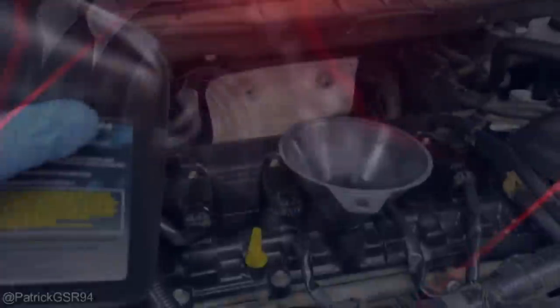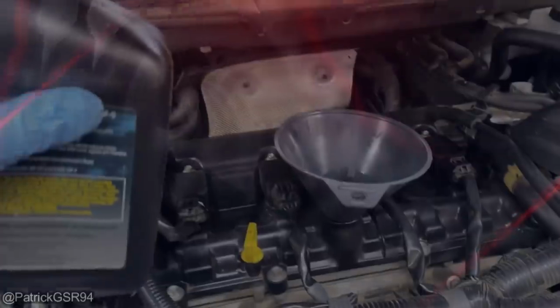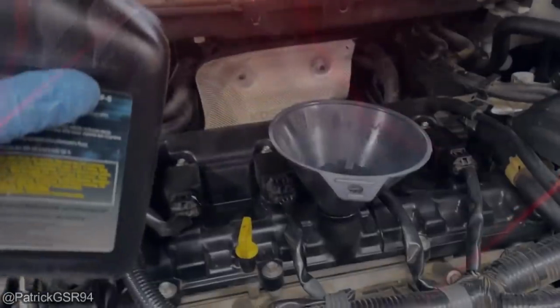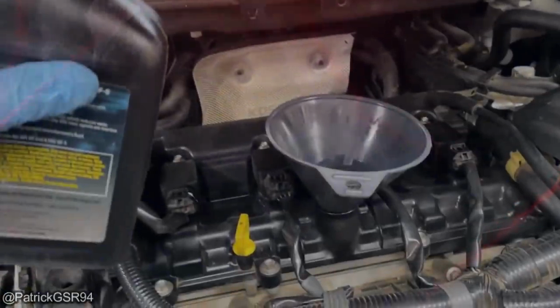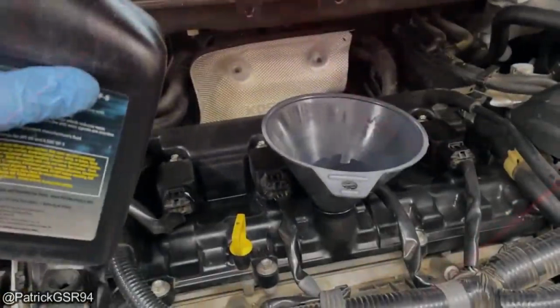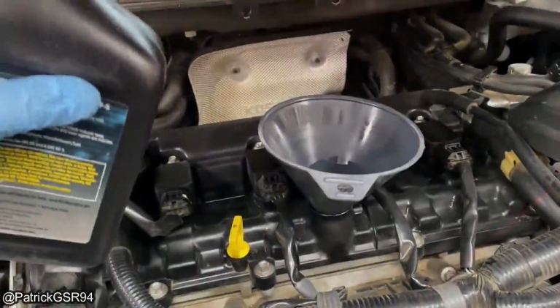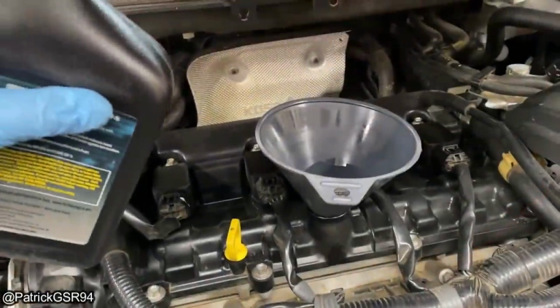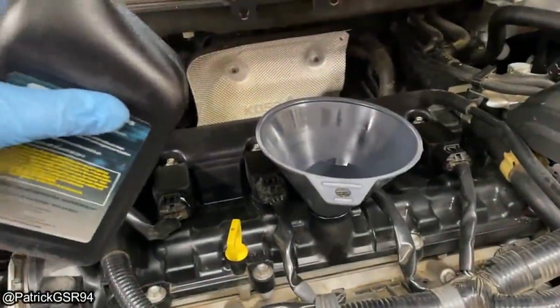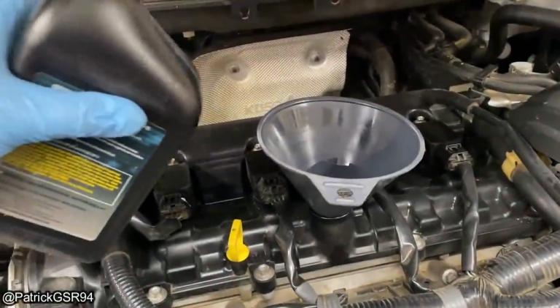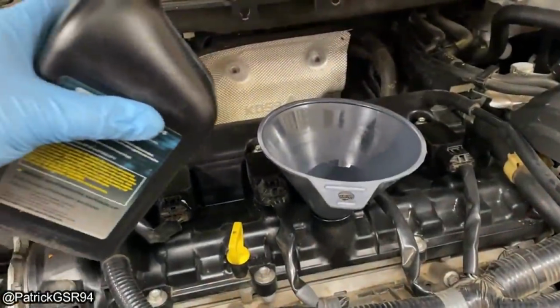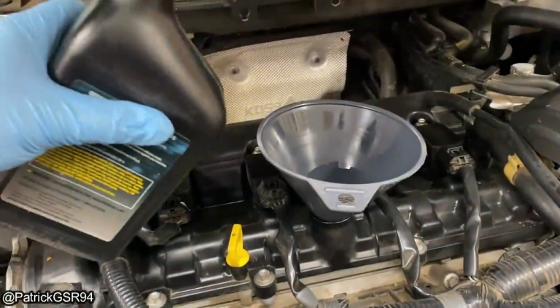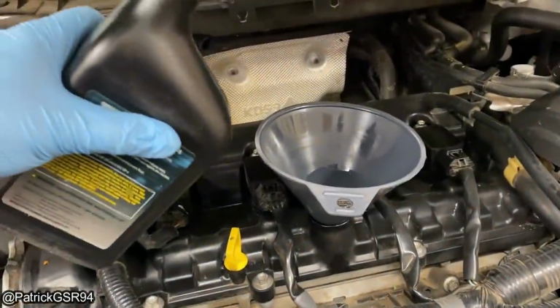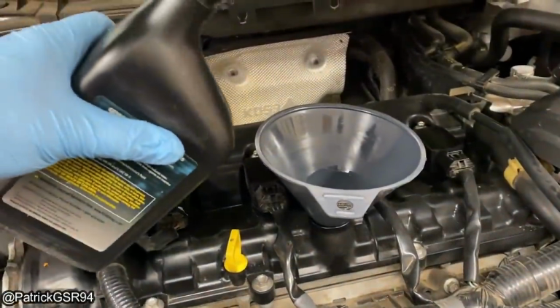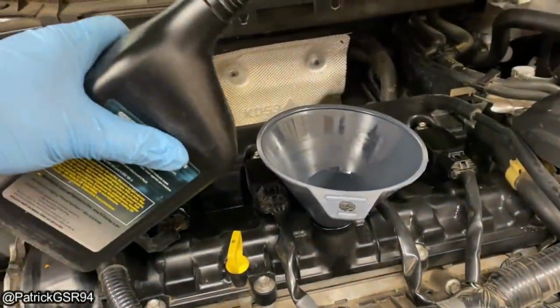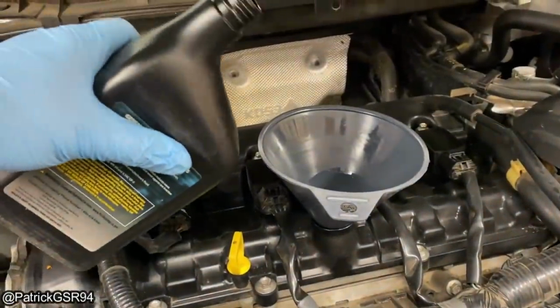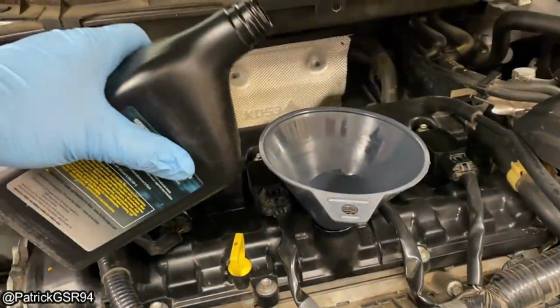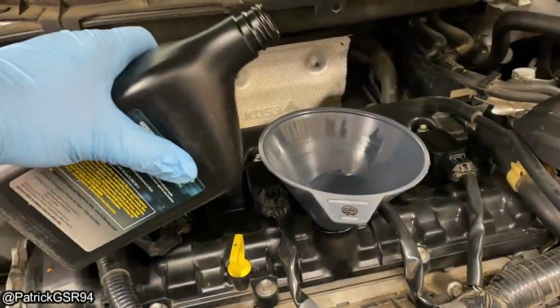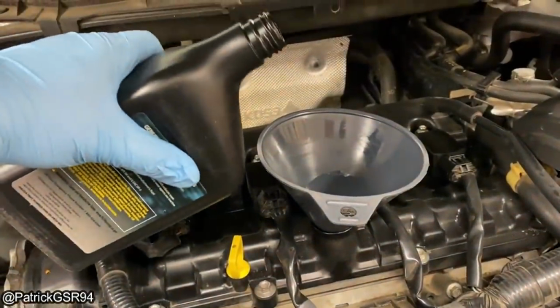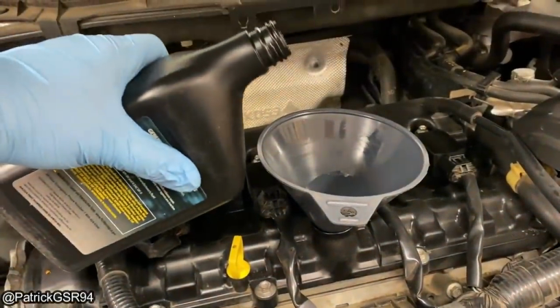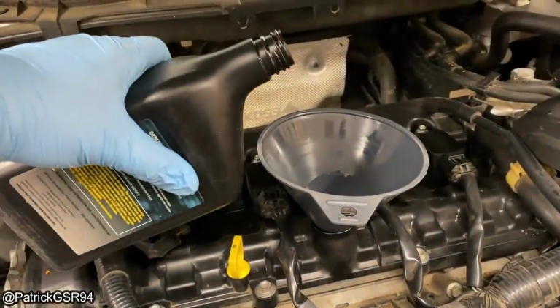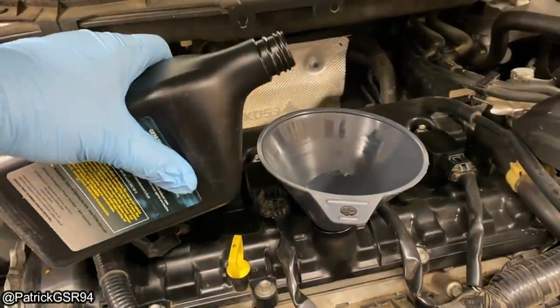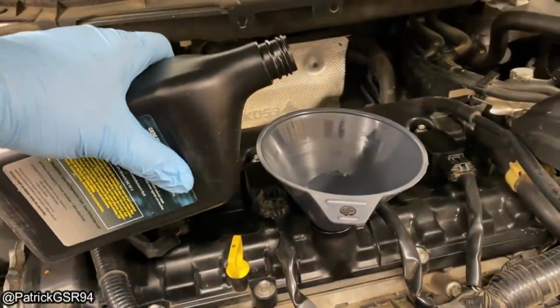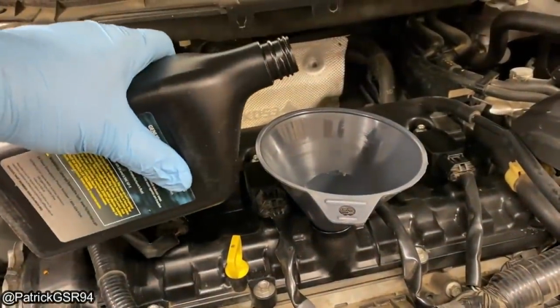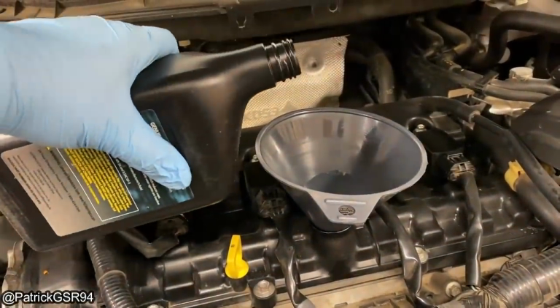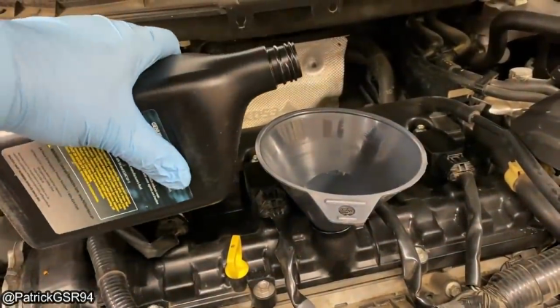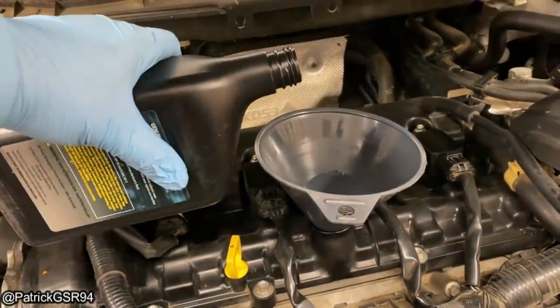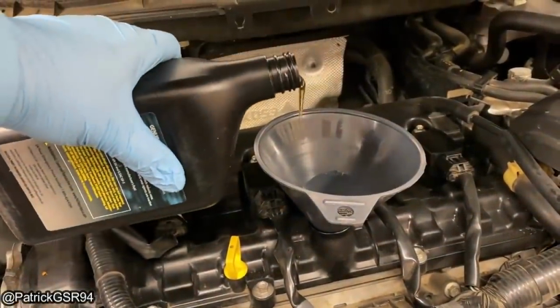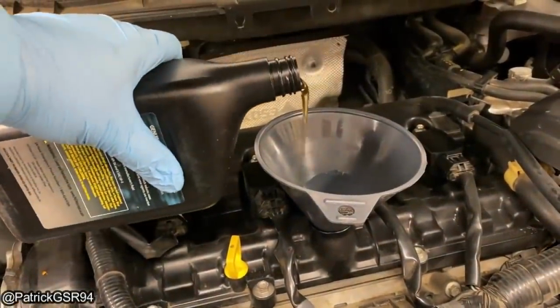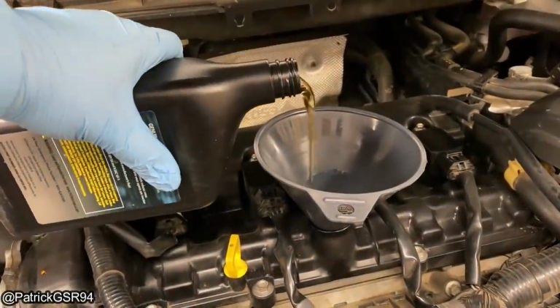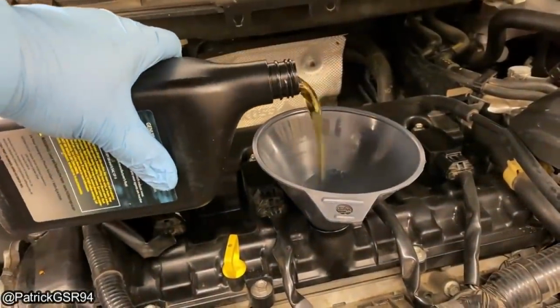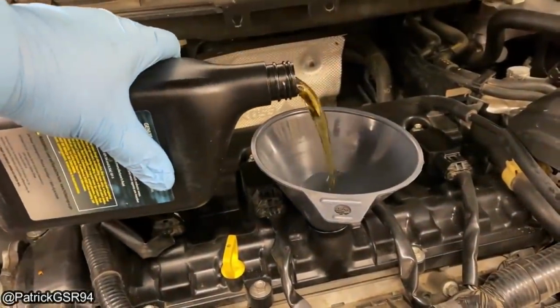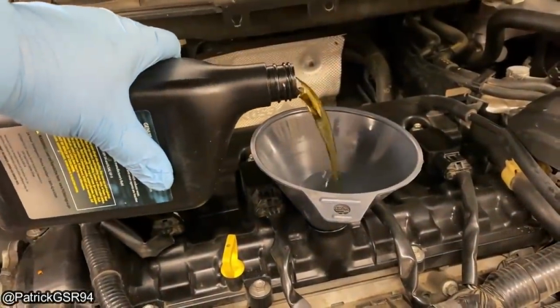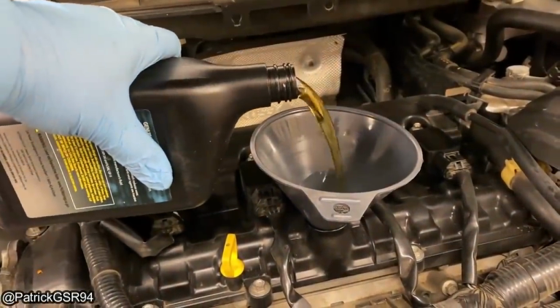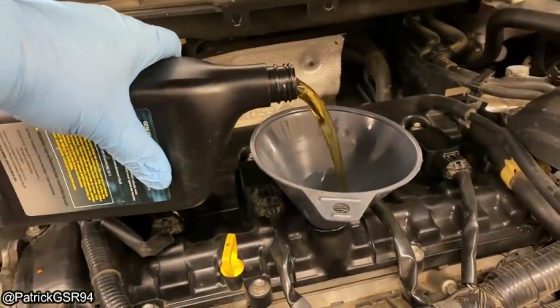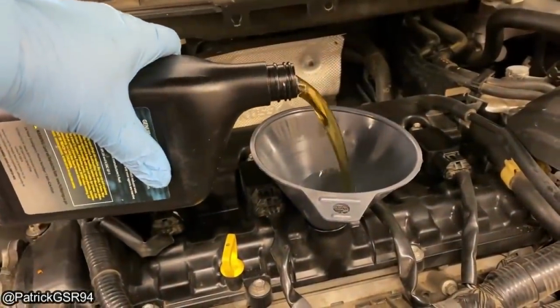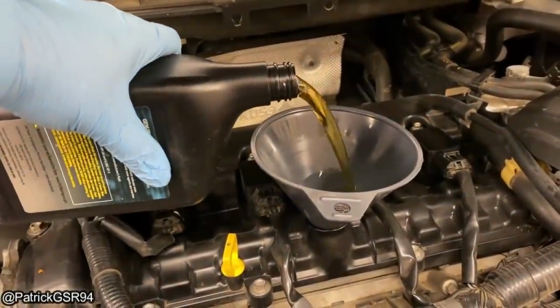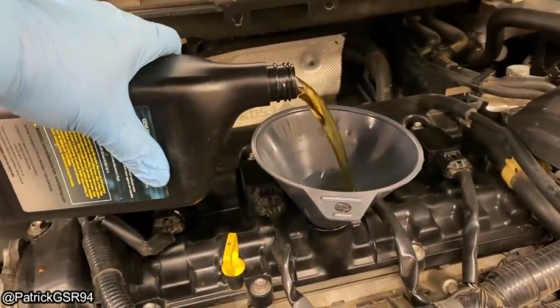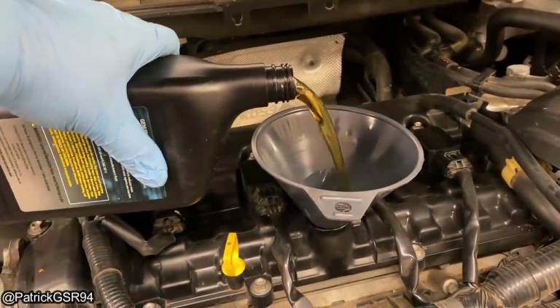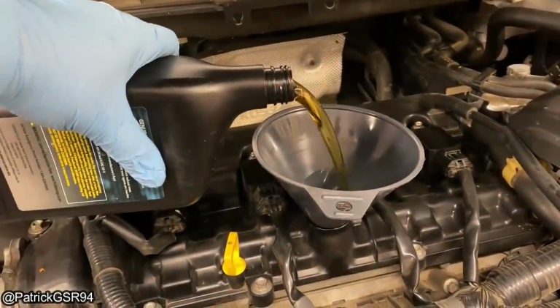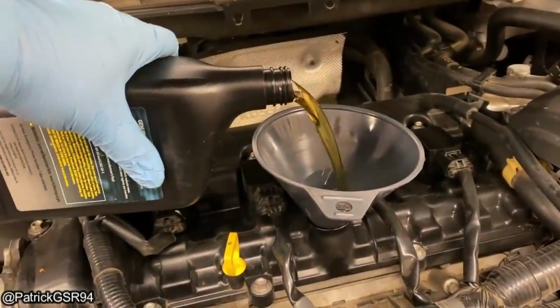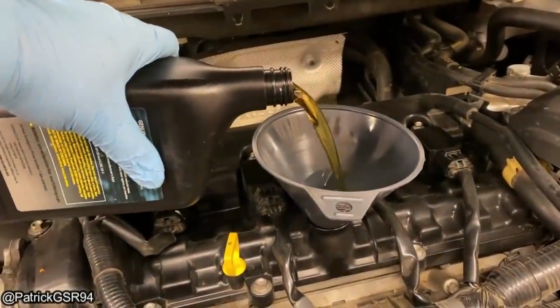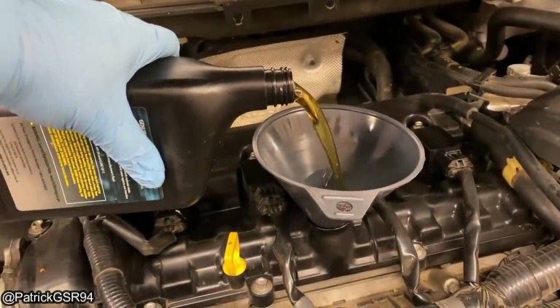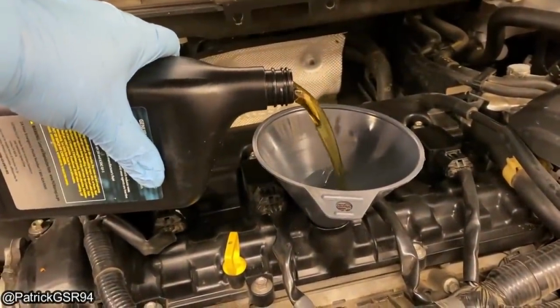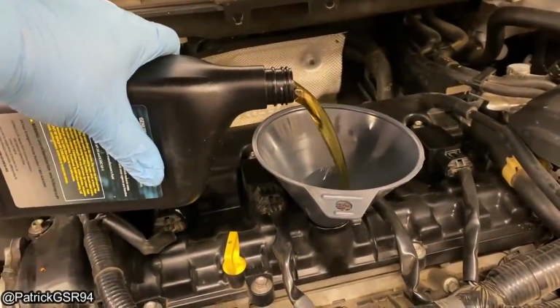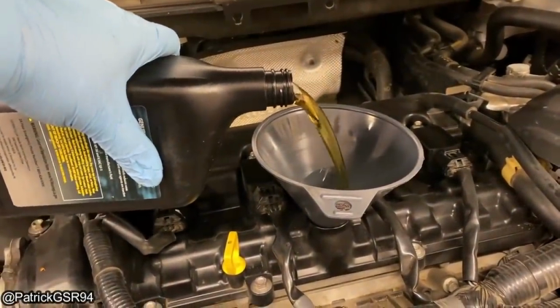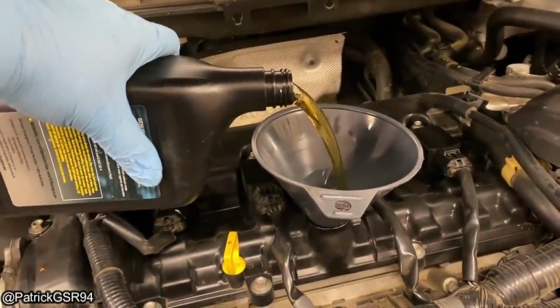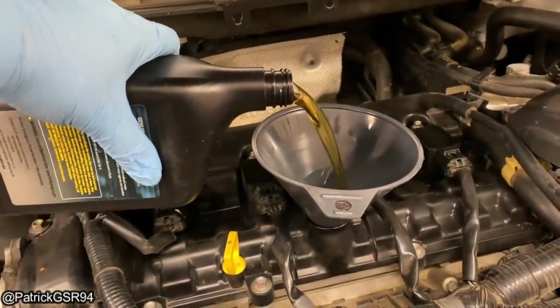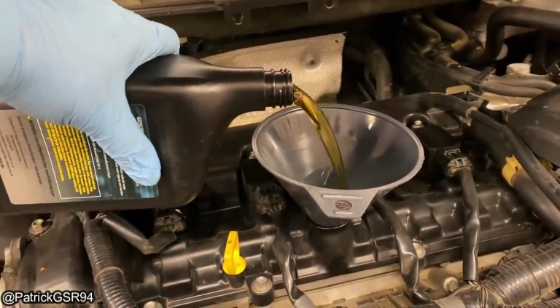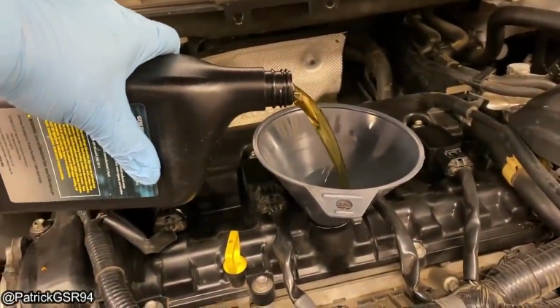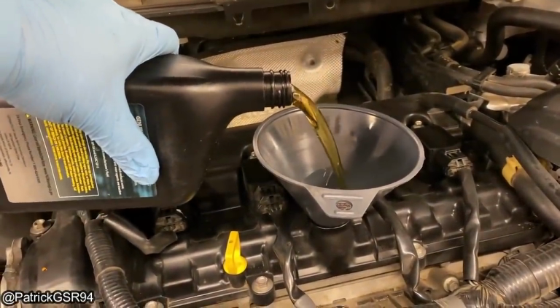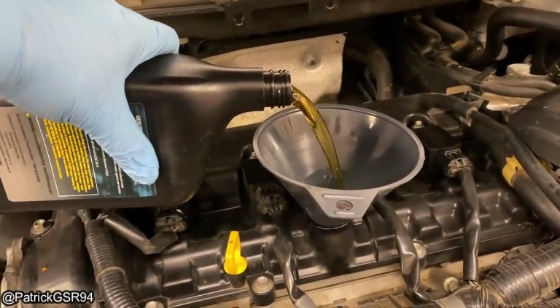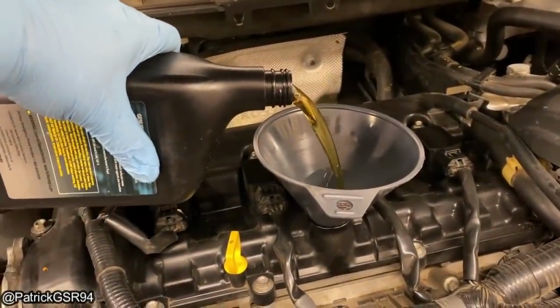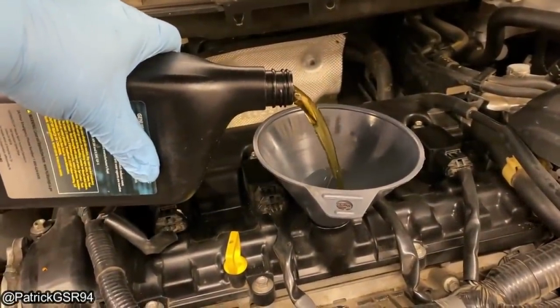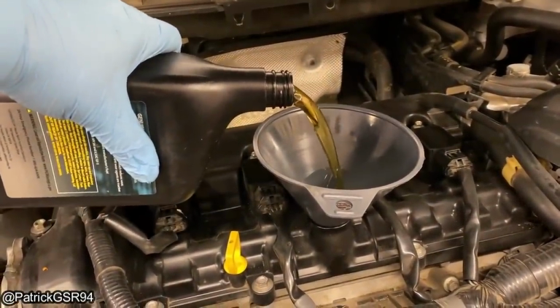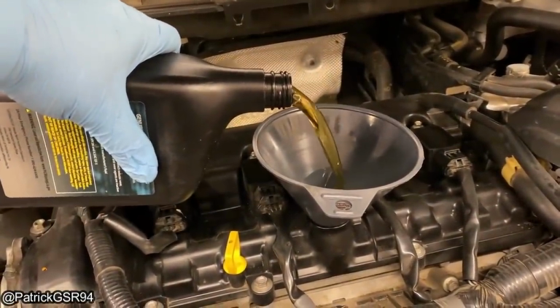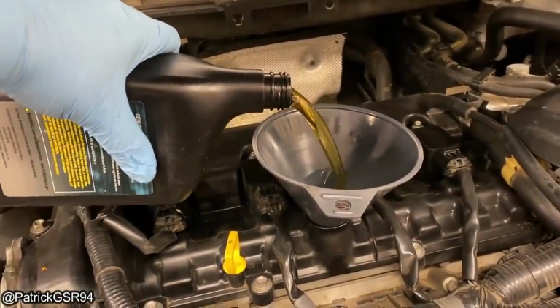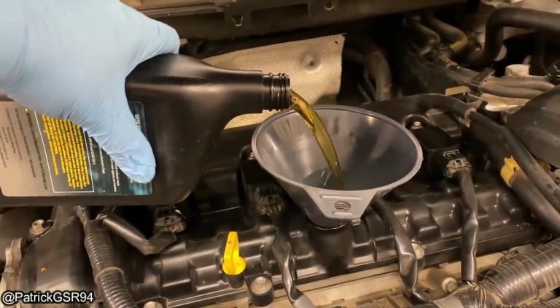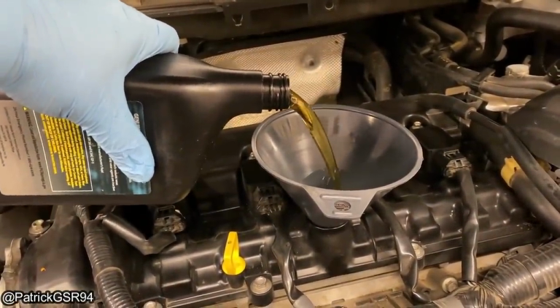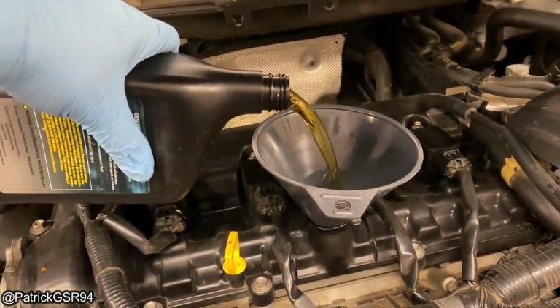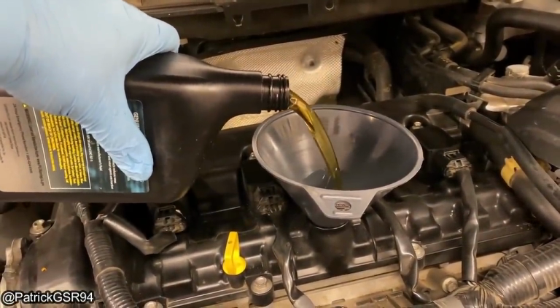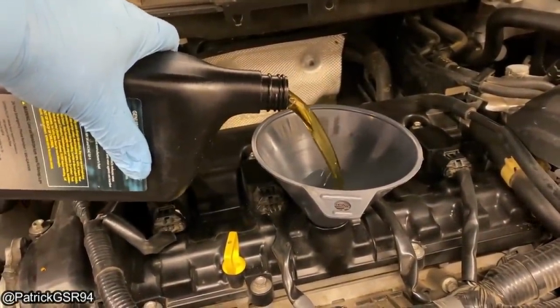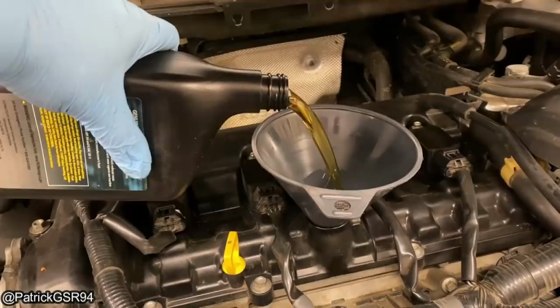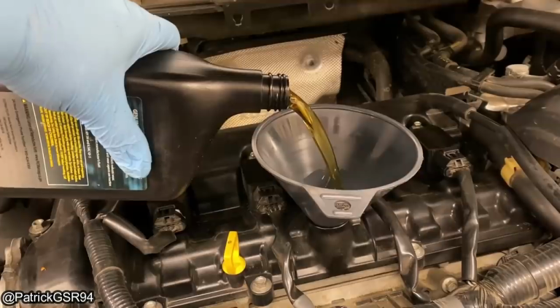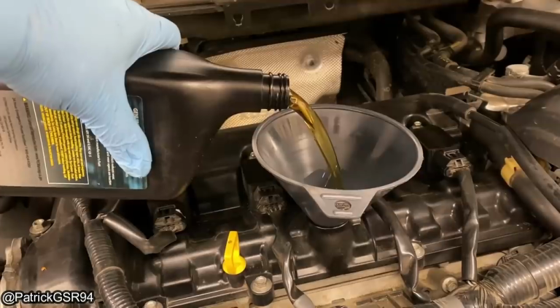Some people might know this and some might not, but if you hold an oil bottle spout up away from the engine, then it won't start to glug and it'll pour out smoothly.